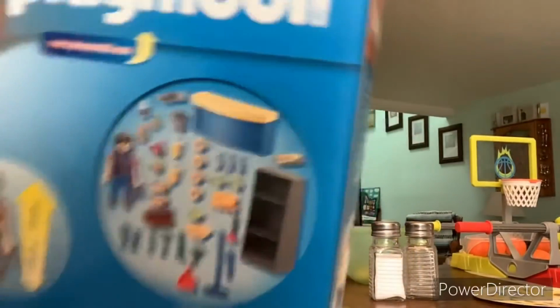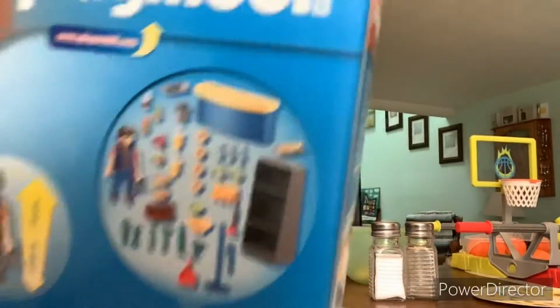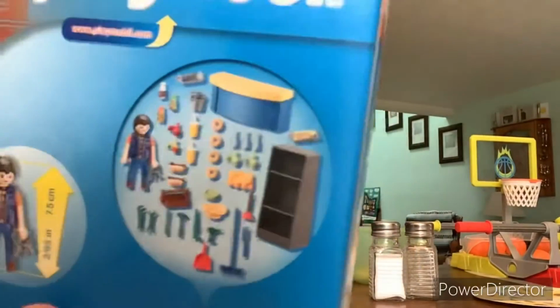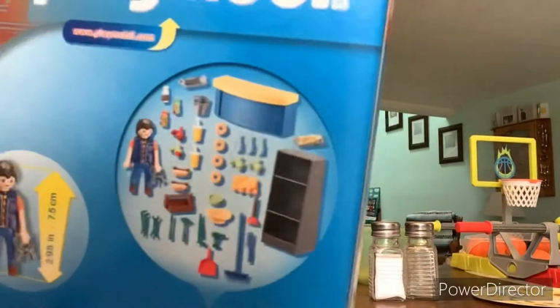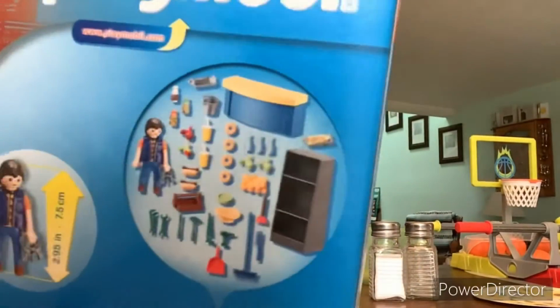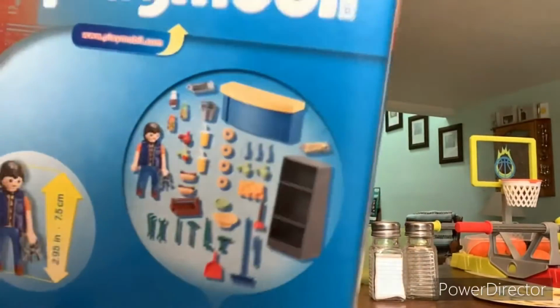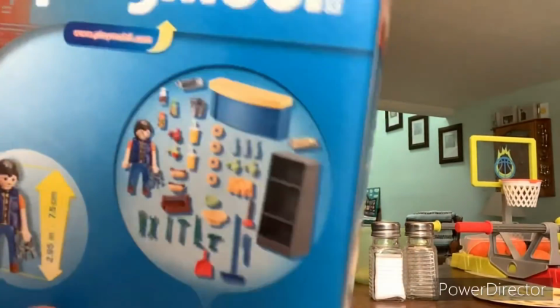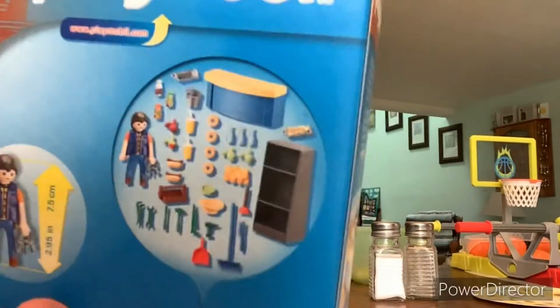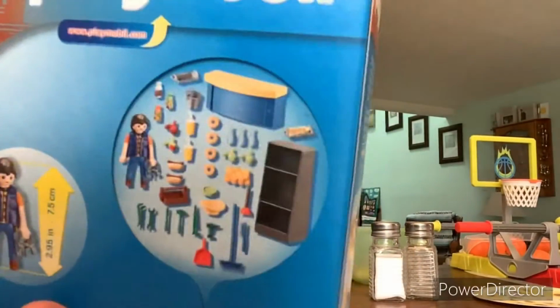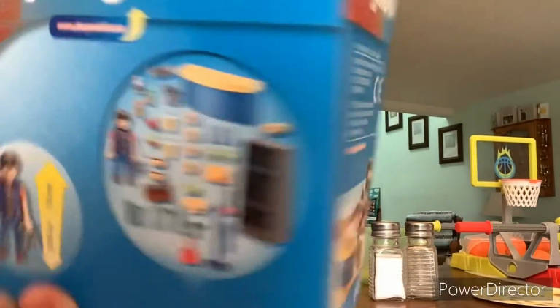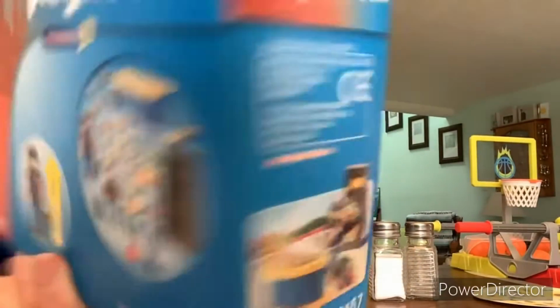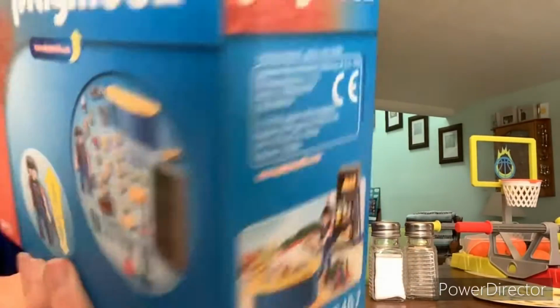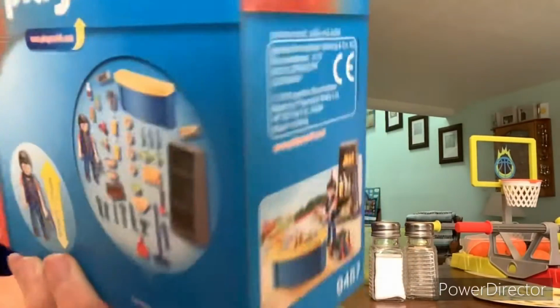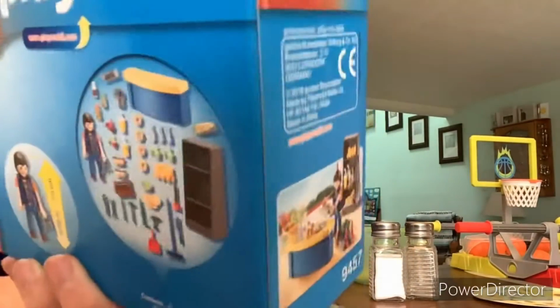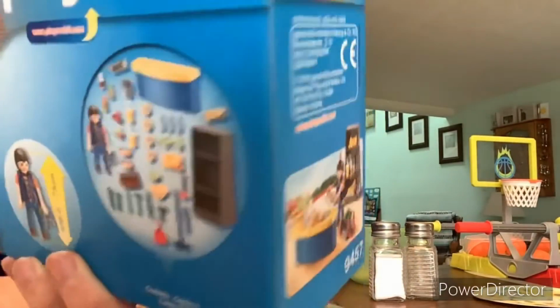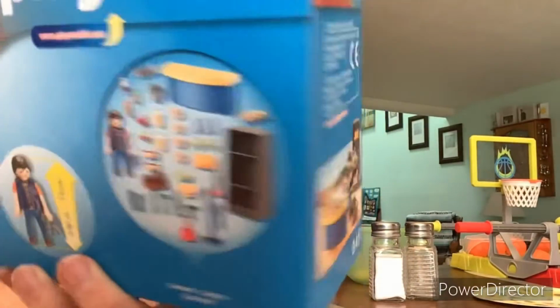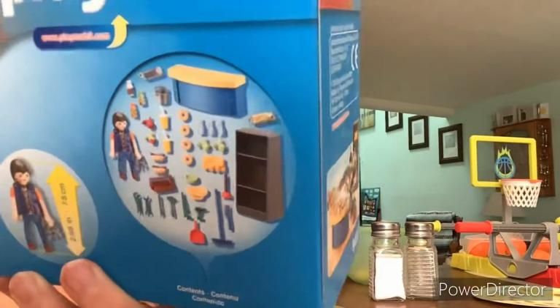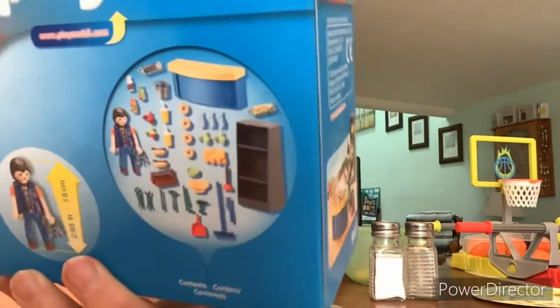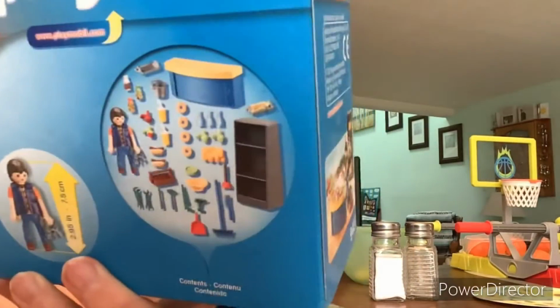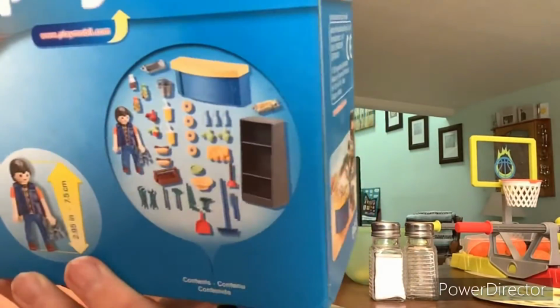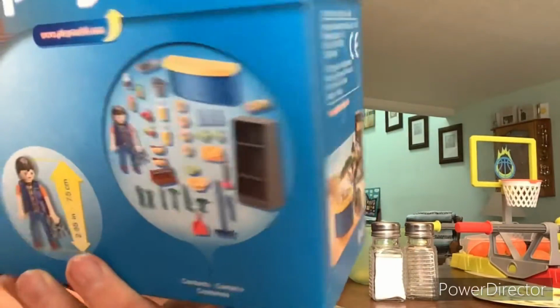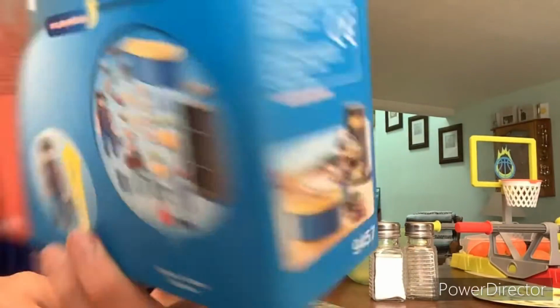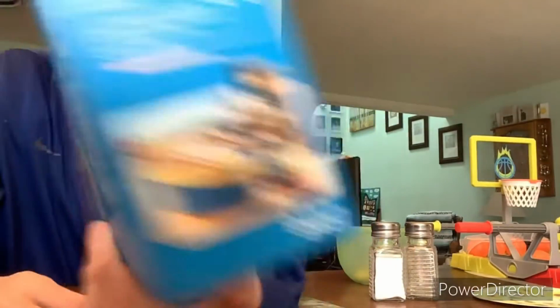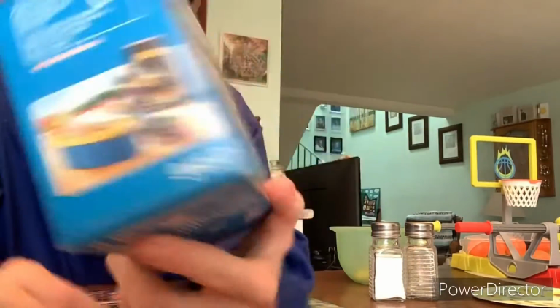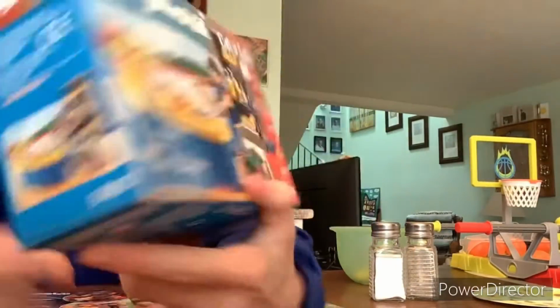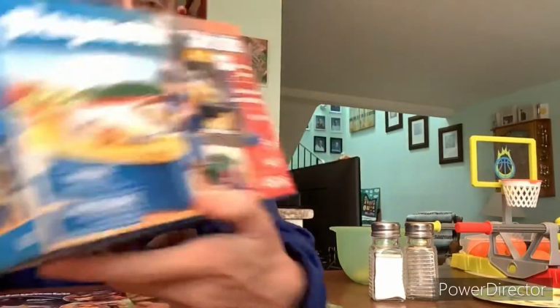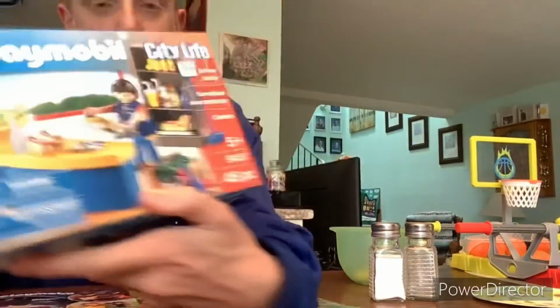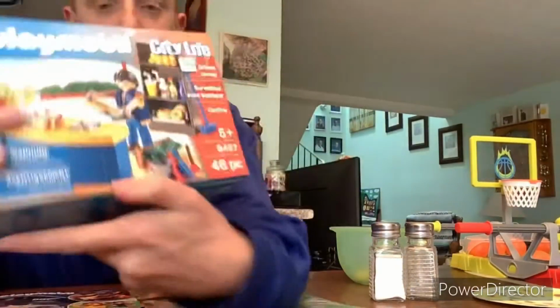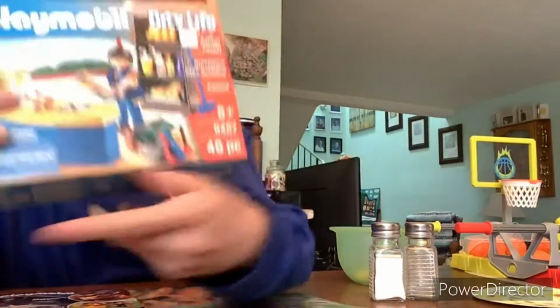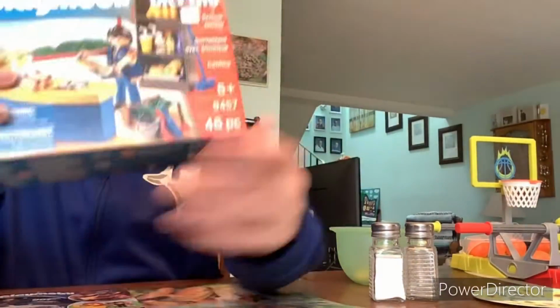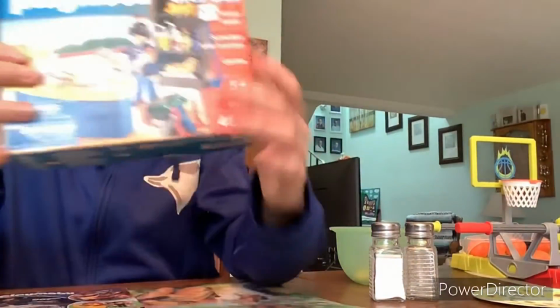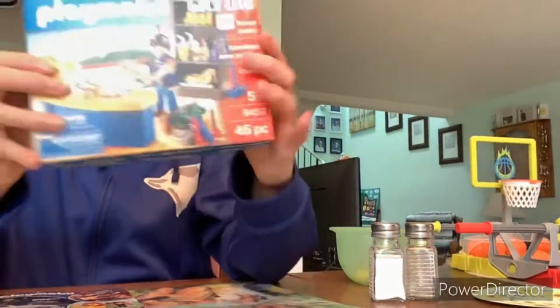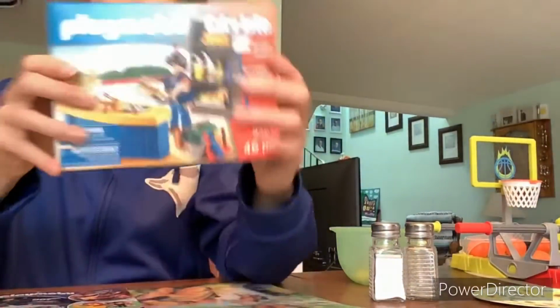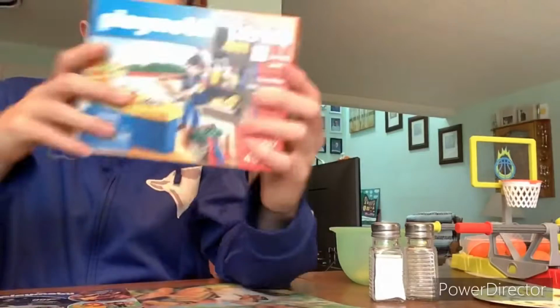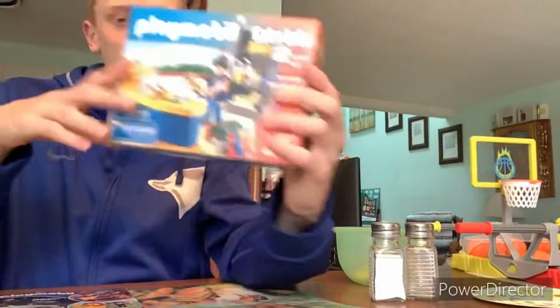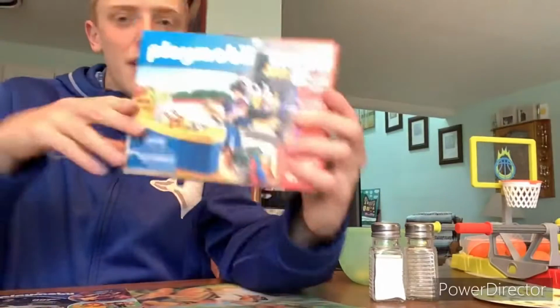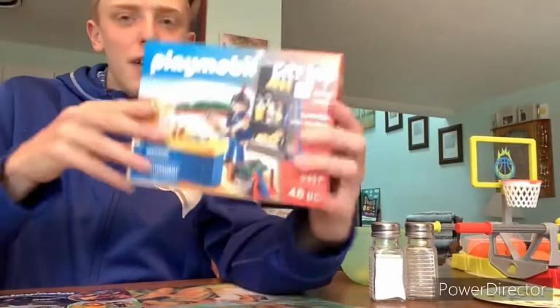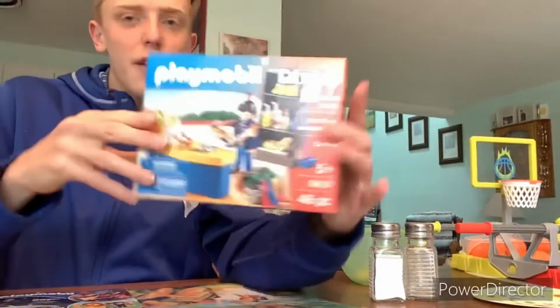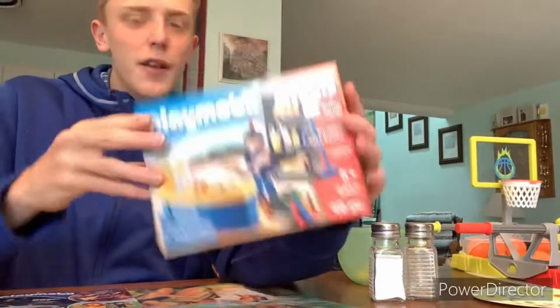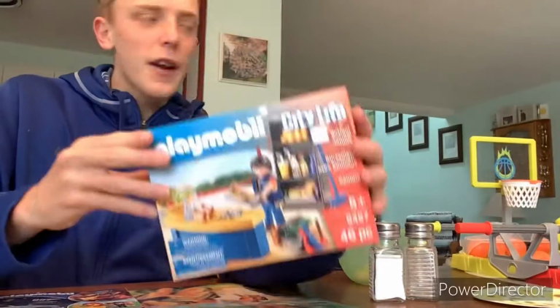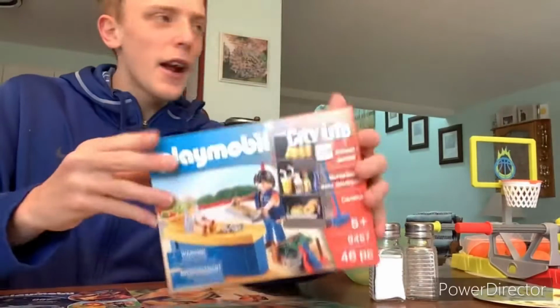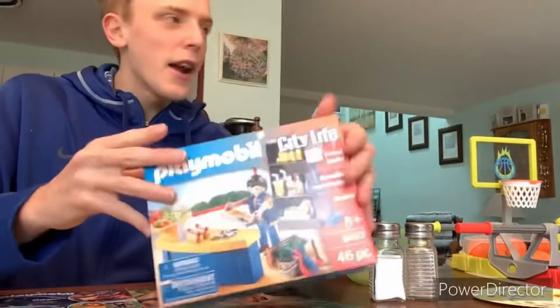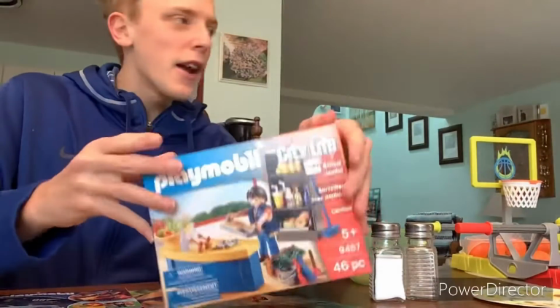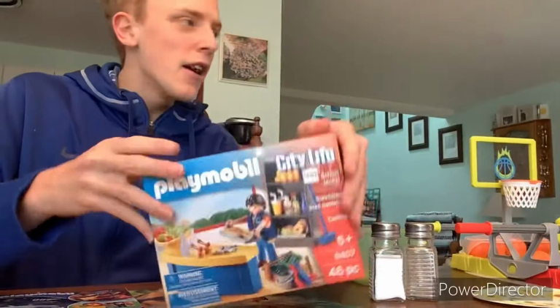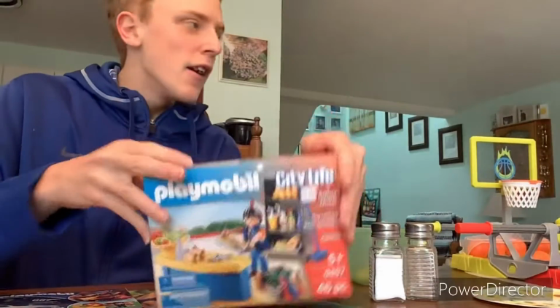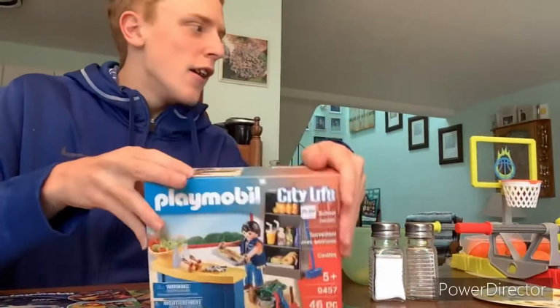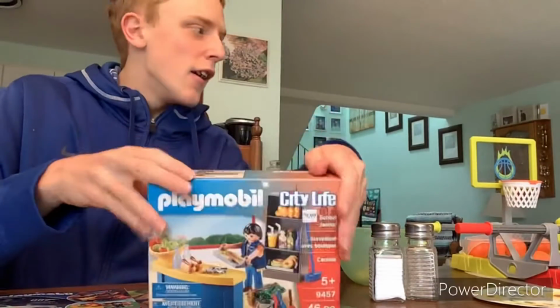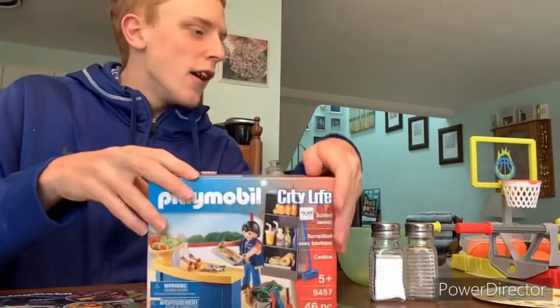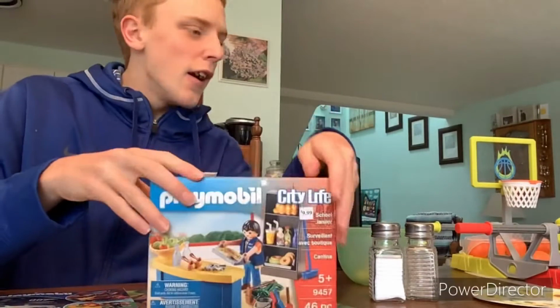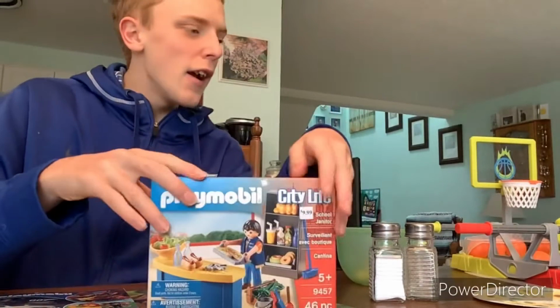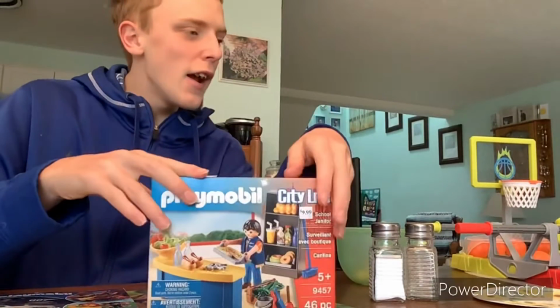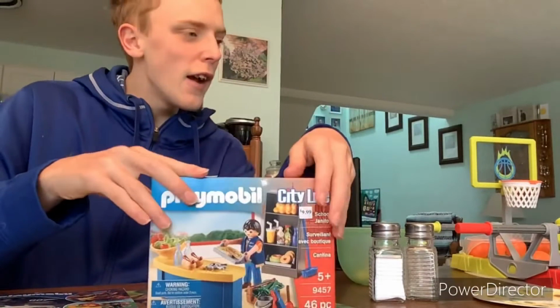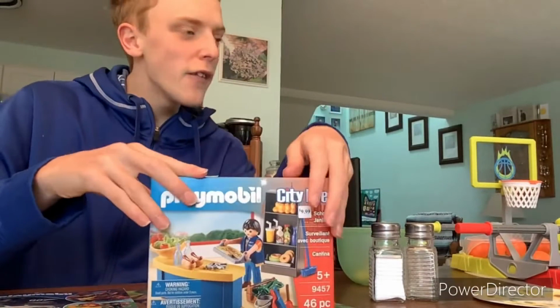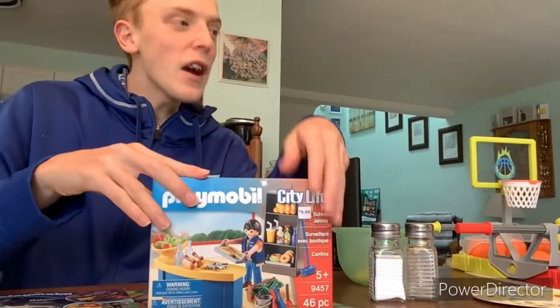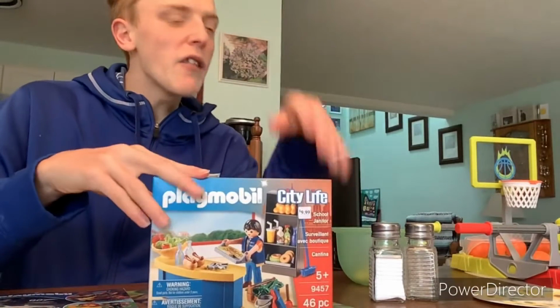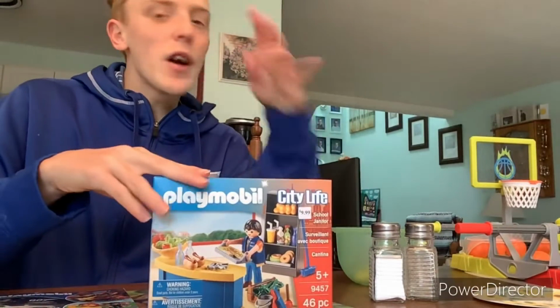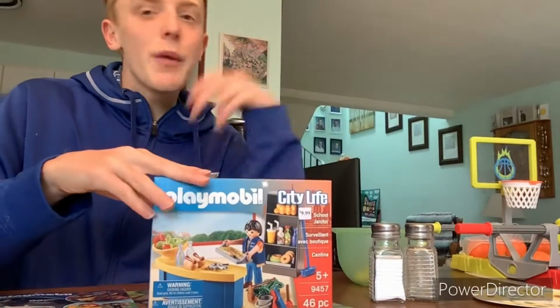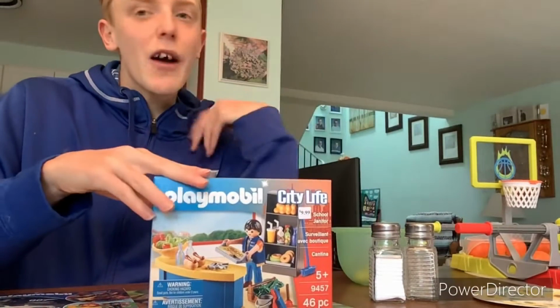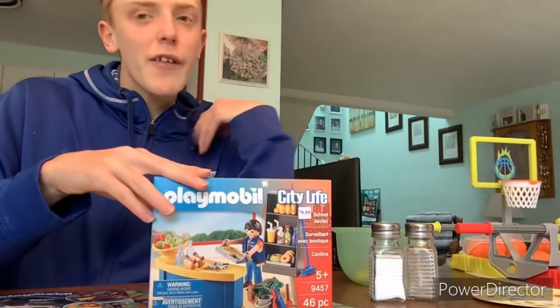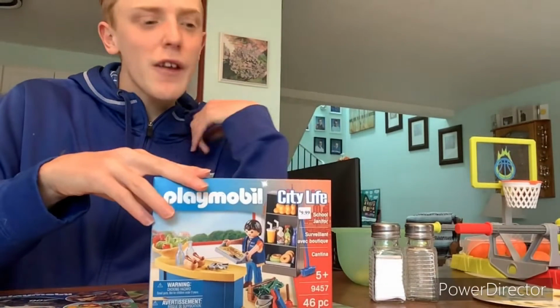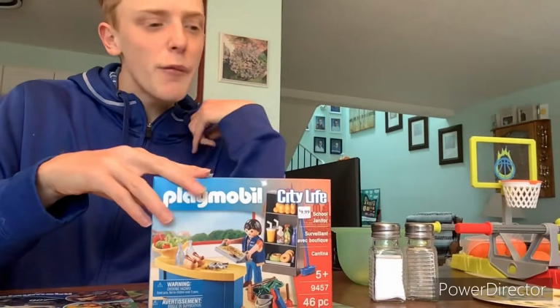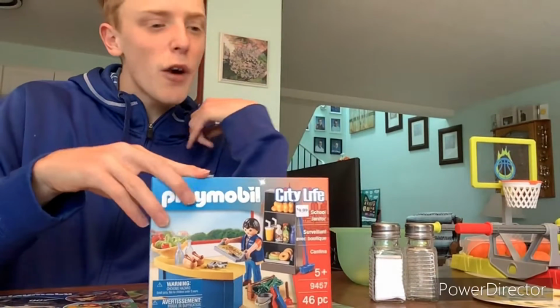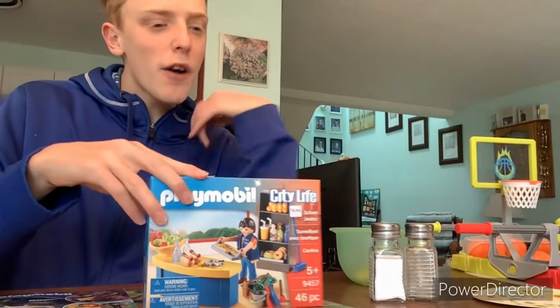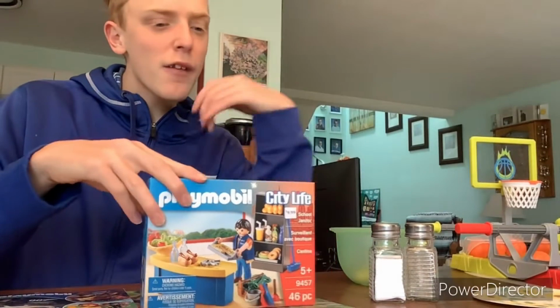So here it is — it's a really cute set. And we are back with the unboxing.